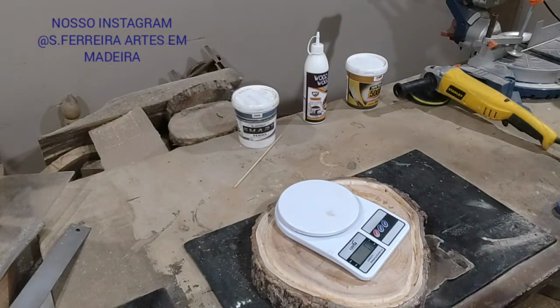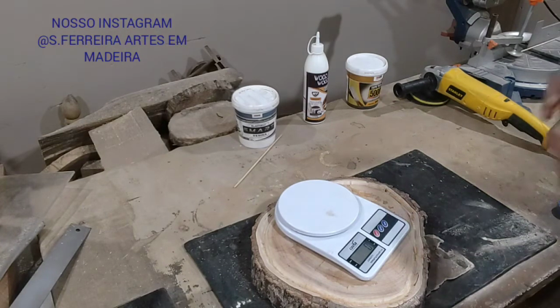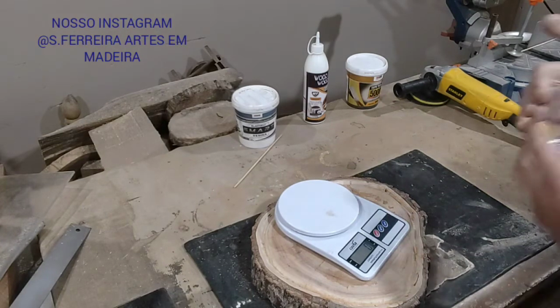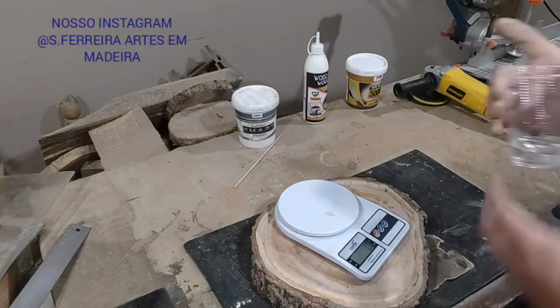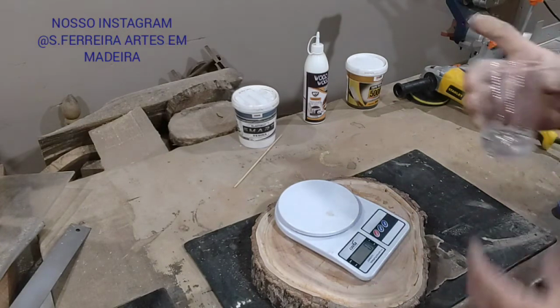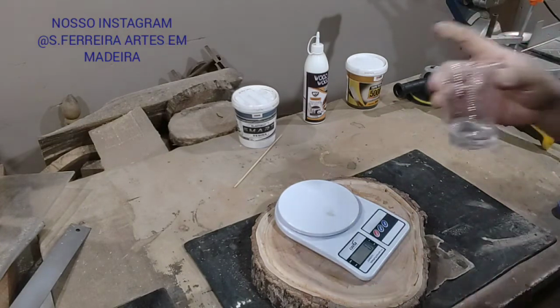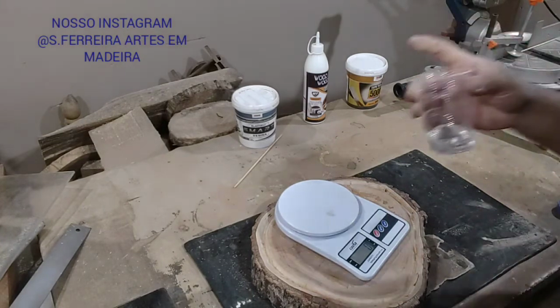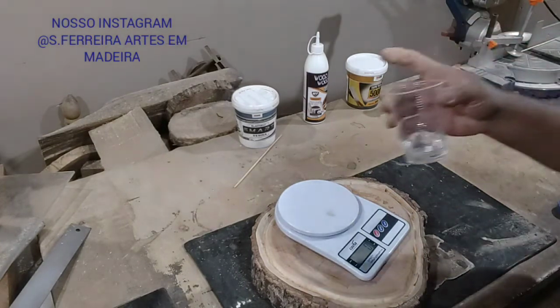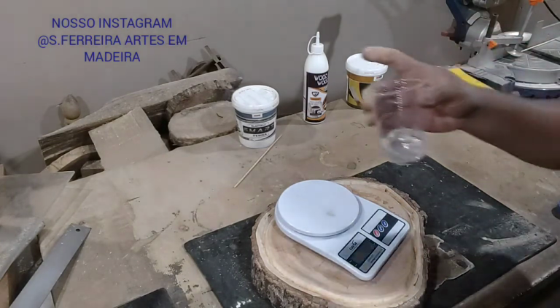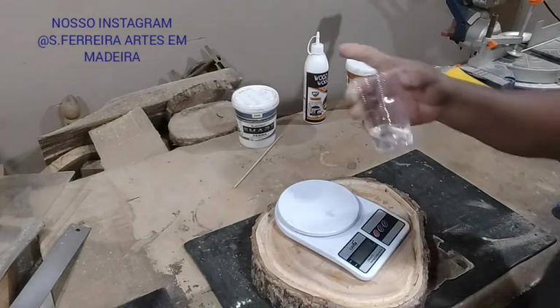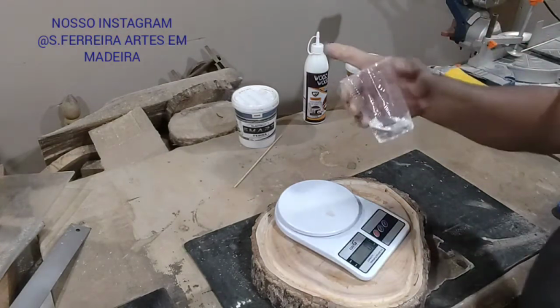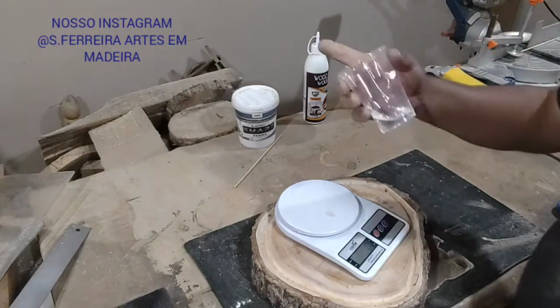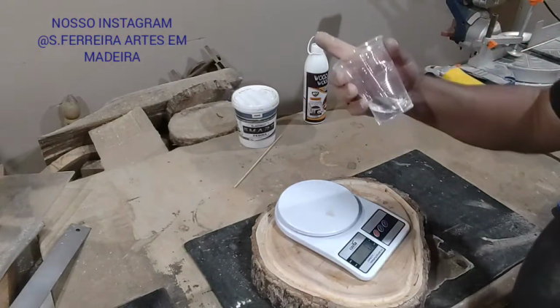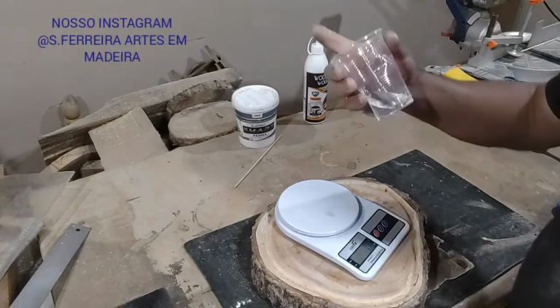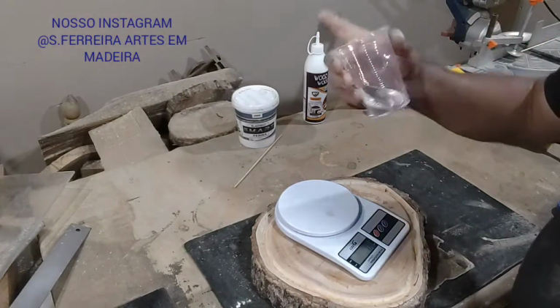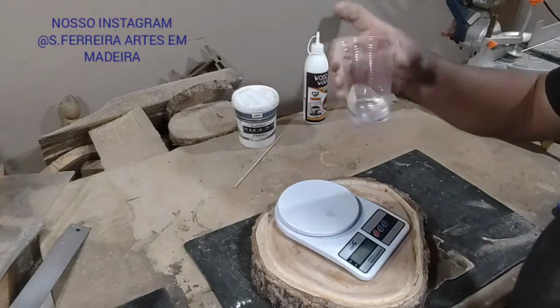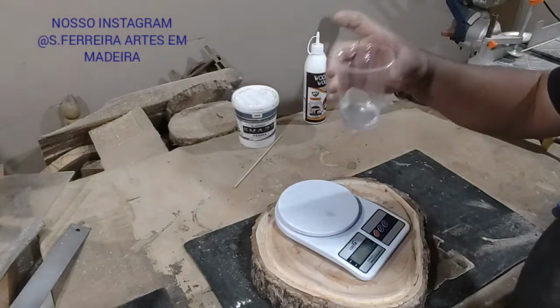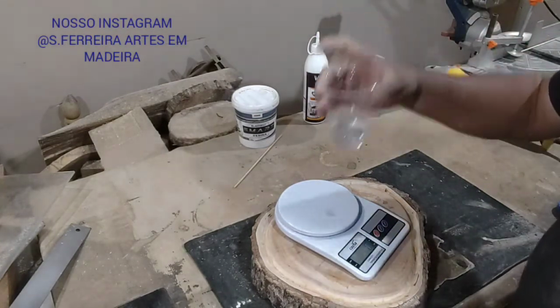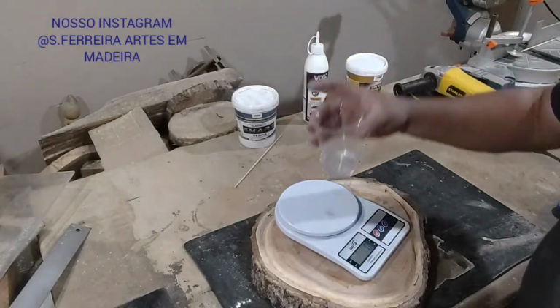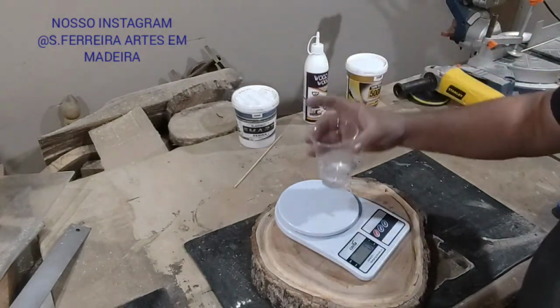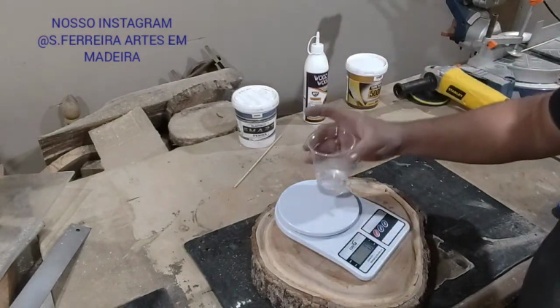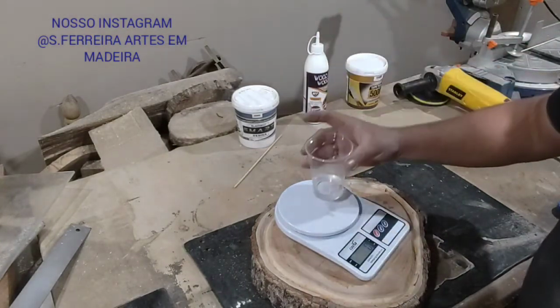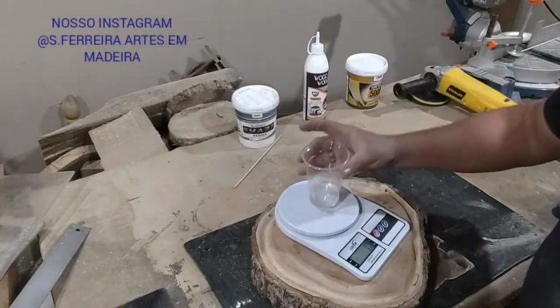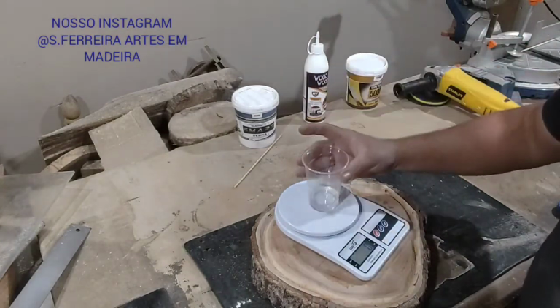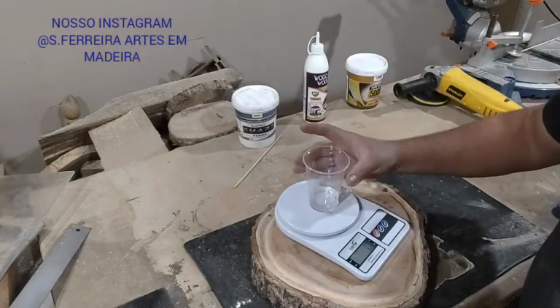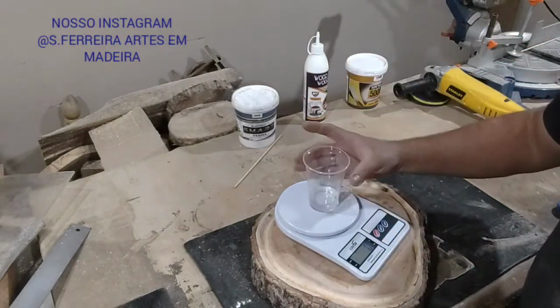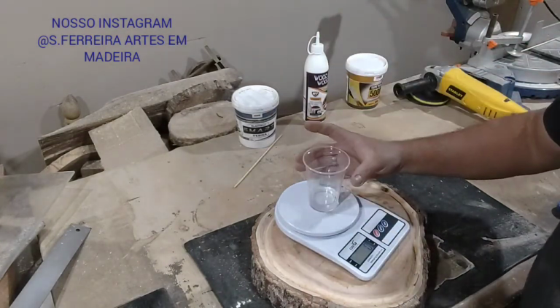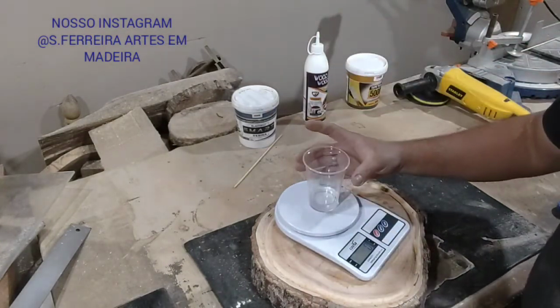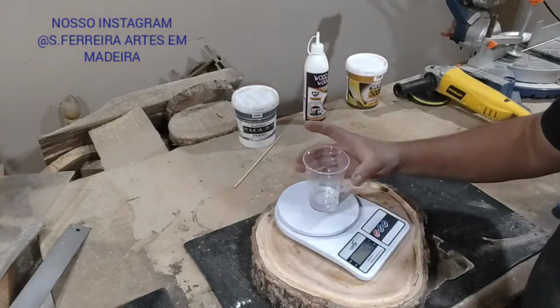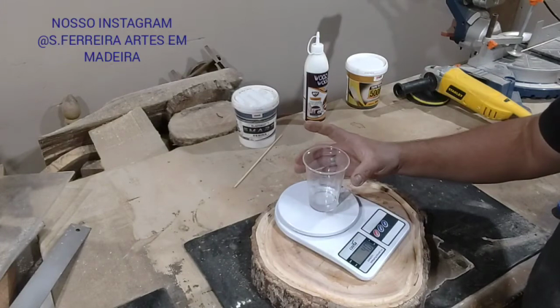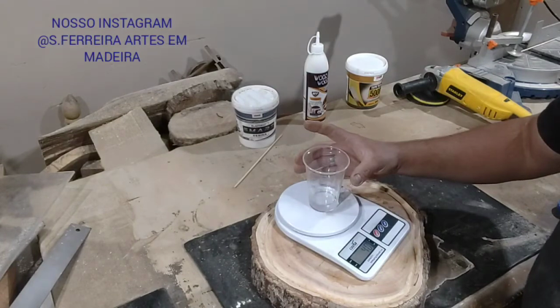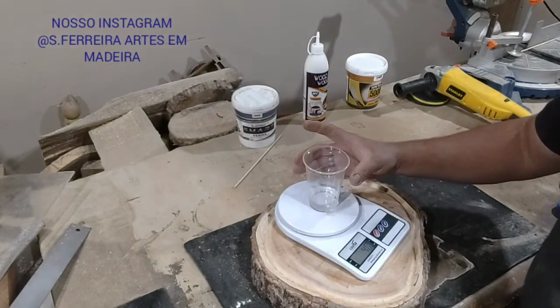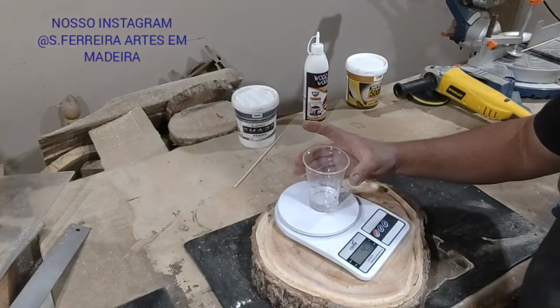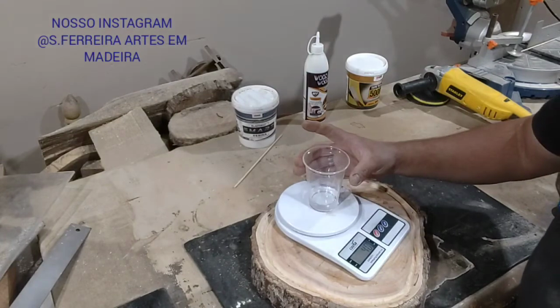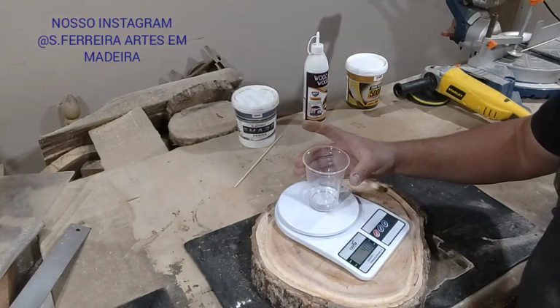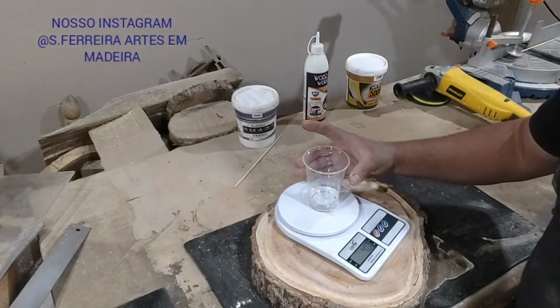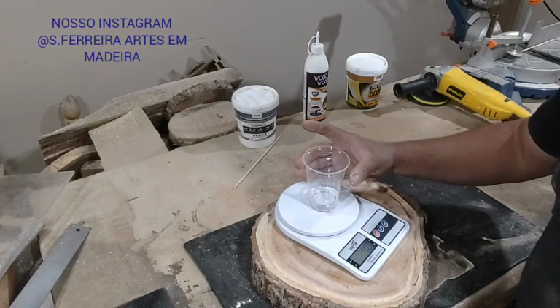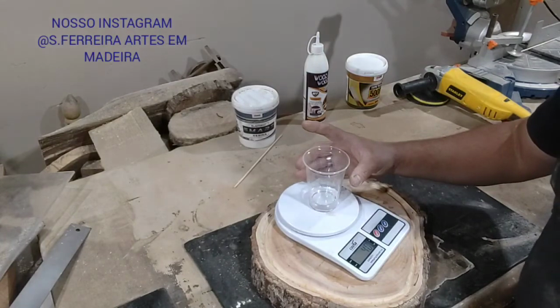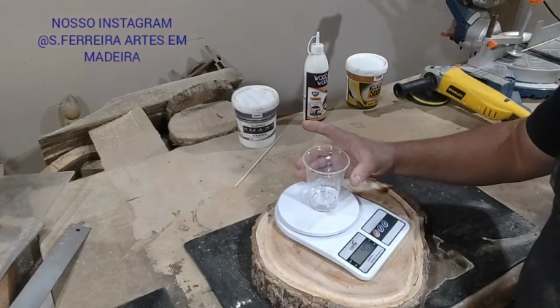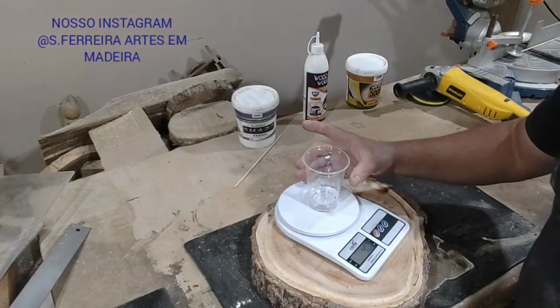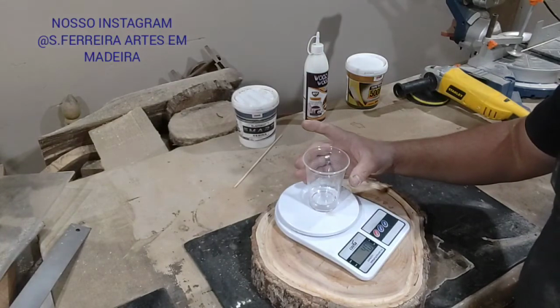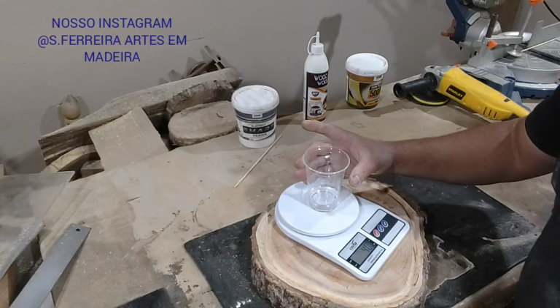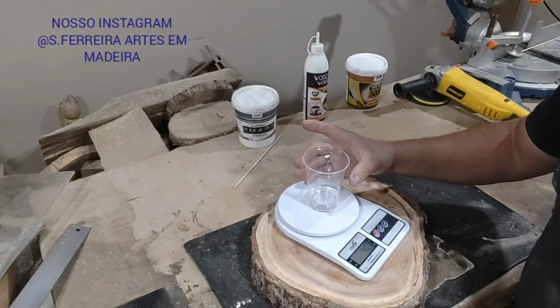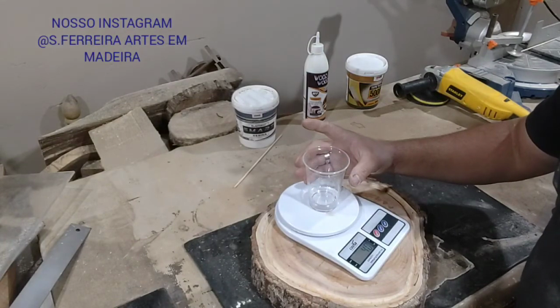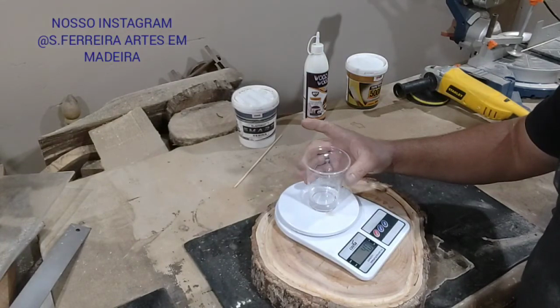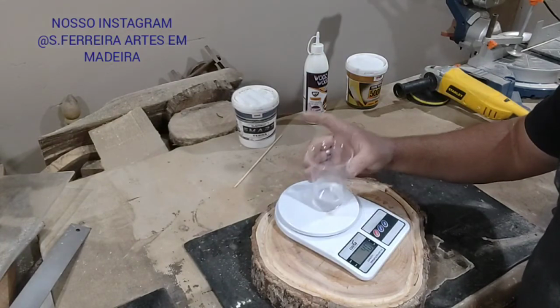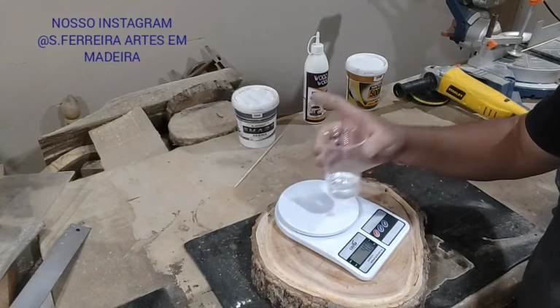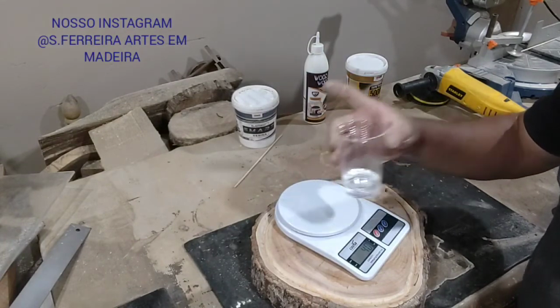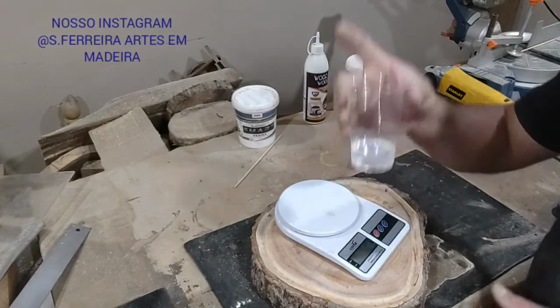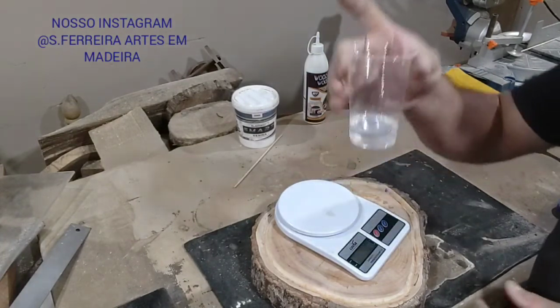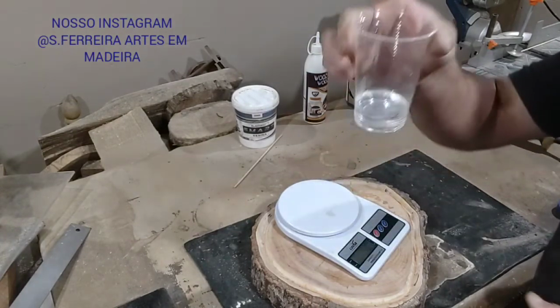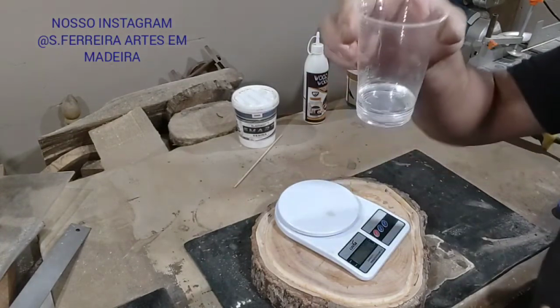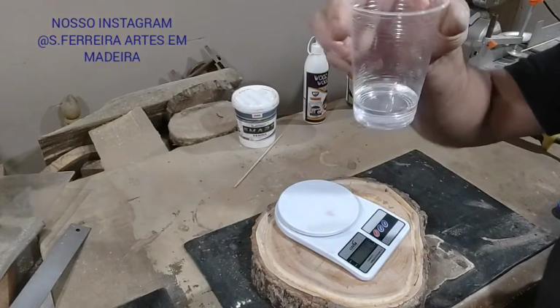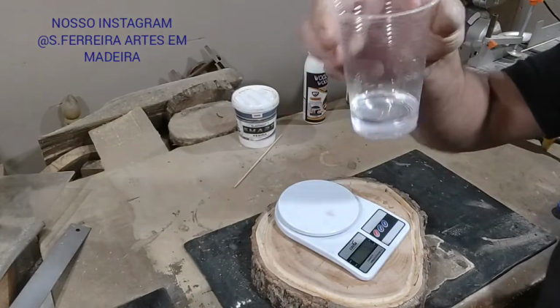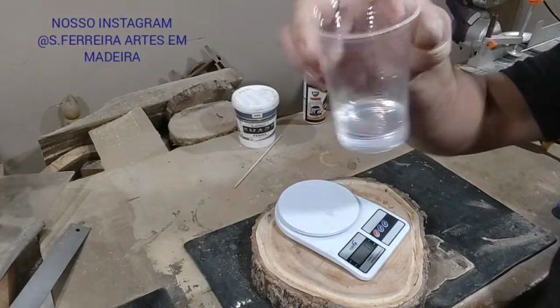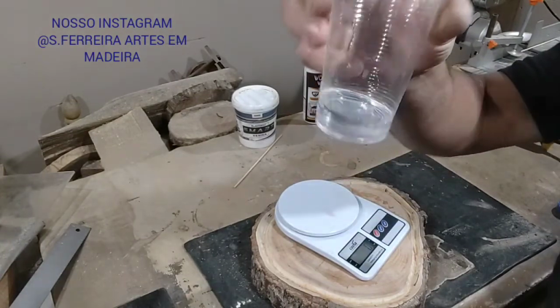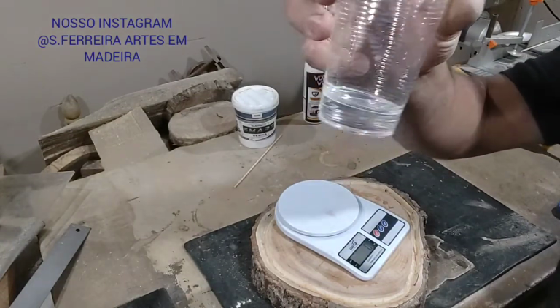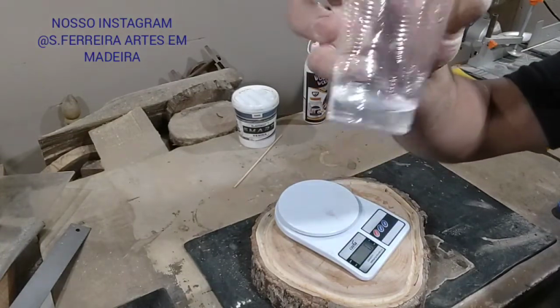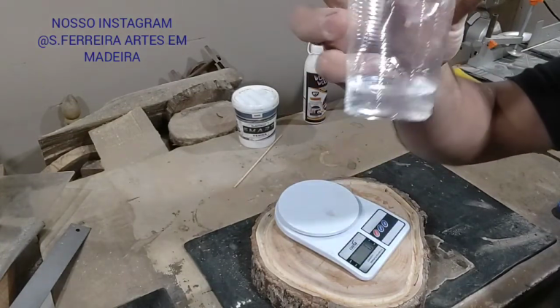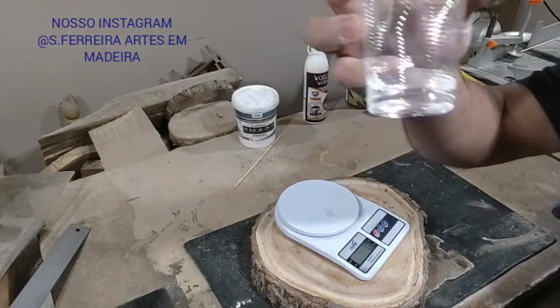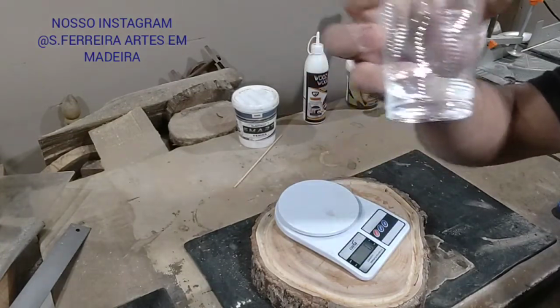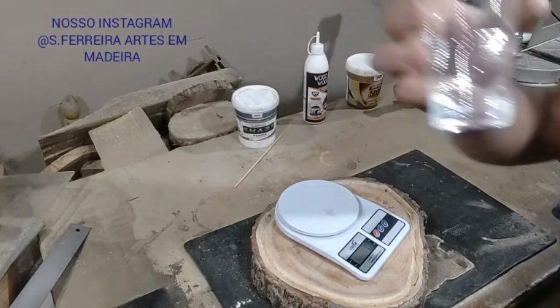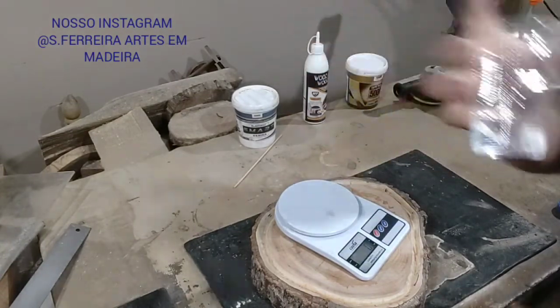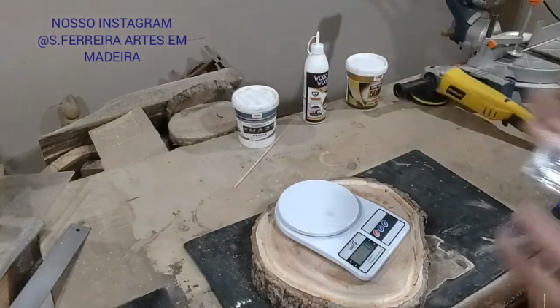It's reading 40g. Let's add a little more. You guys are following along here, right?